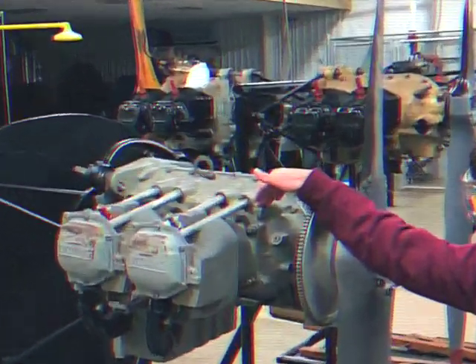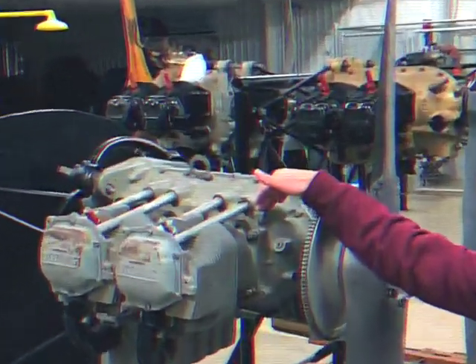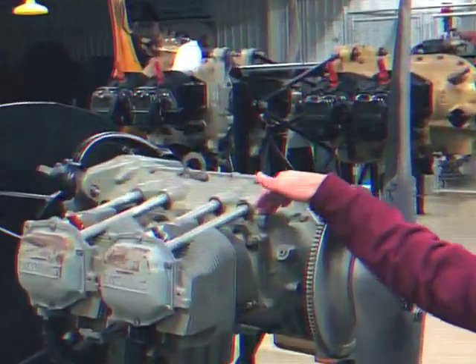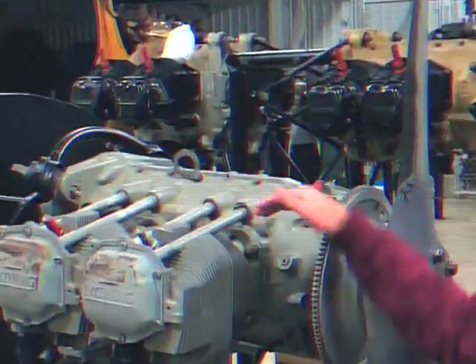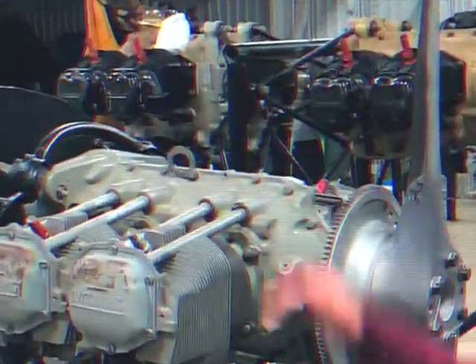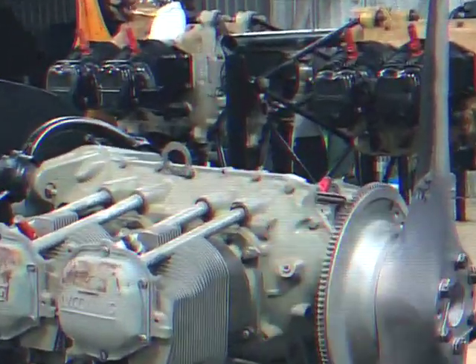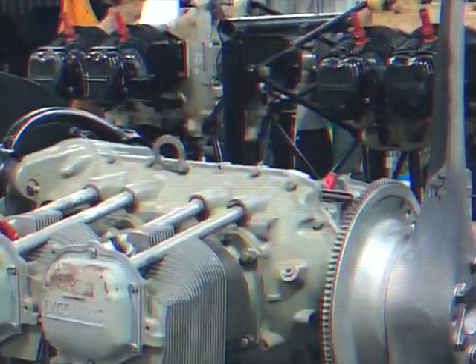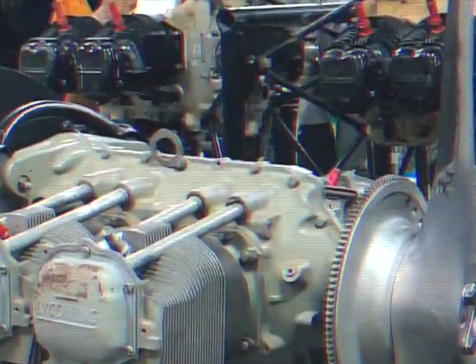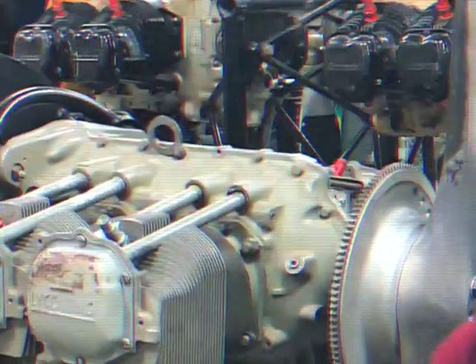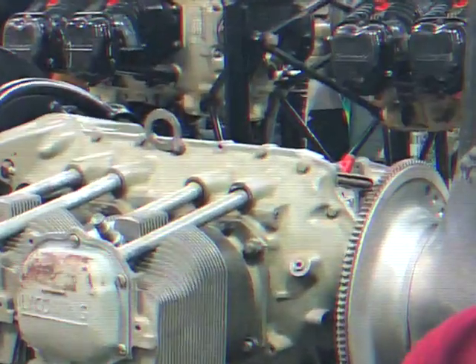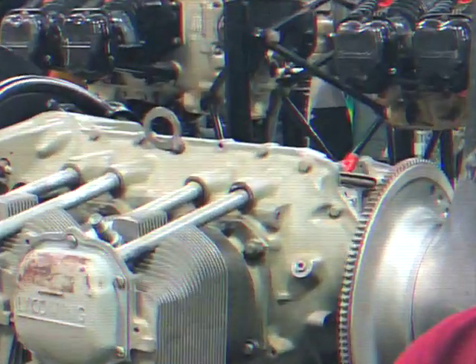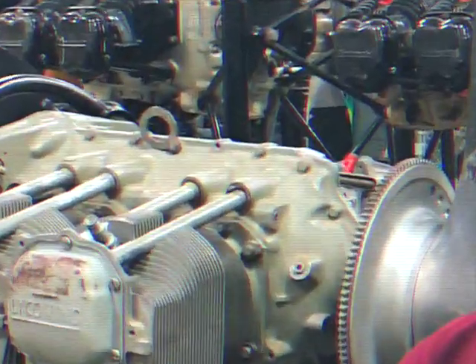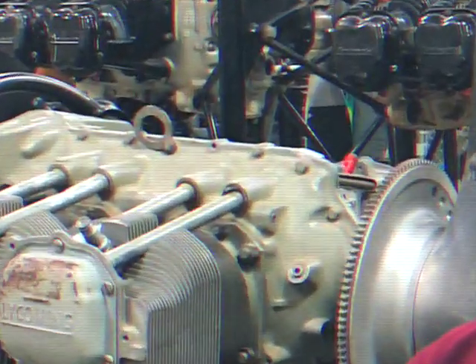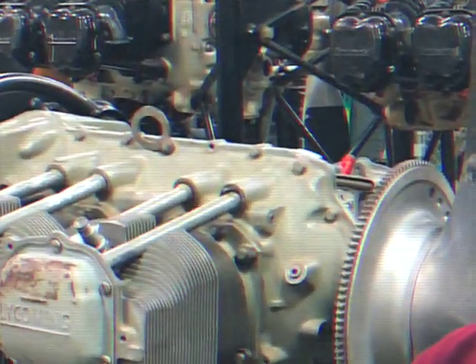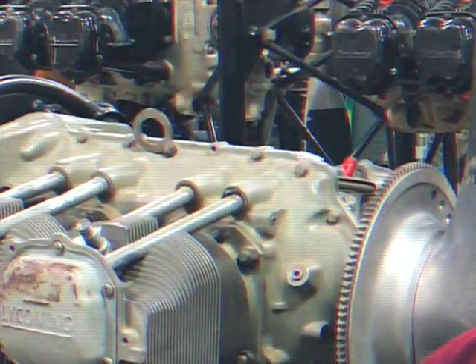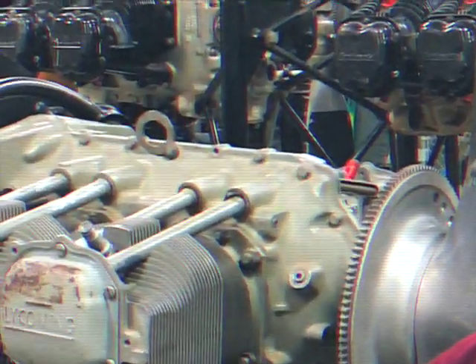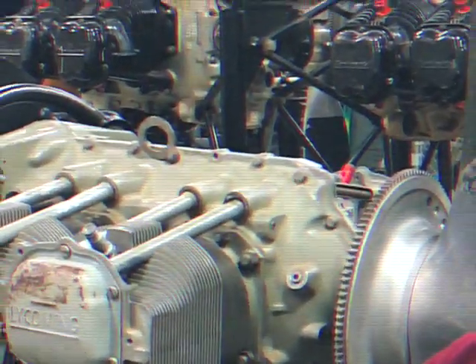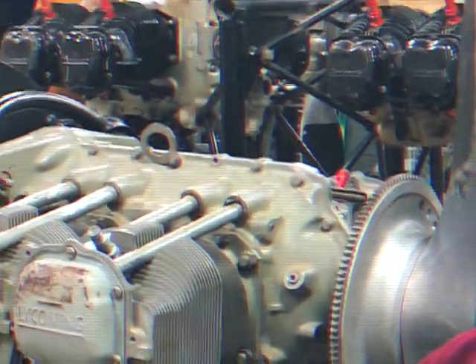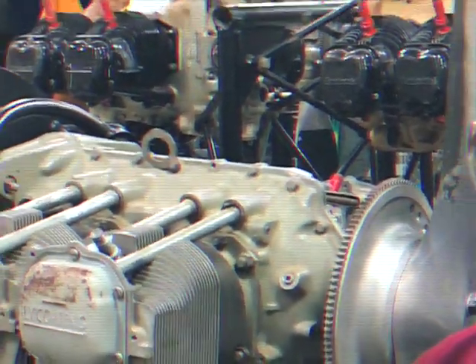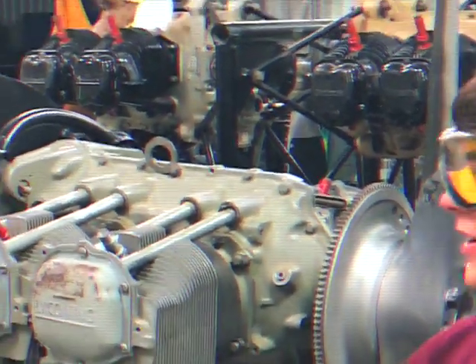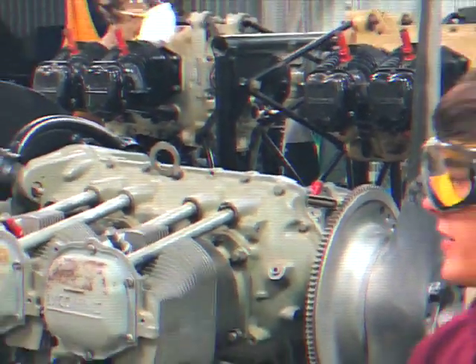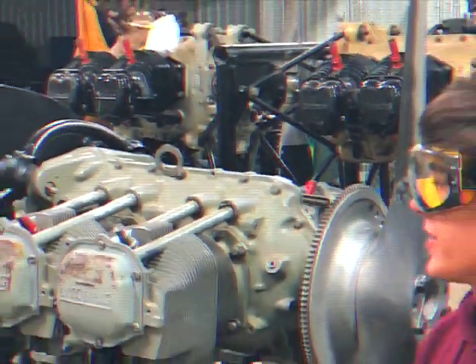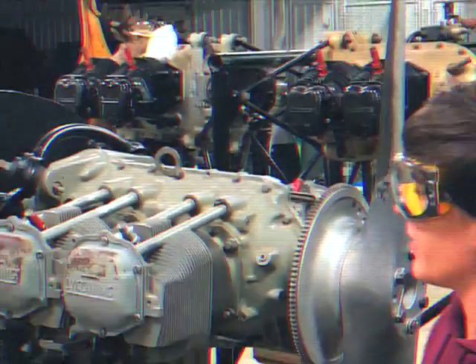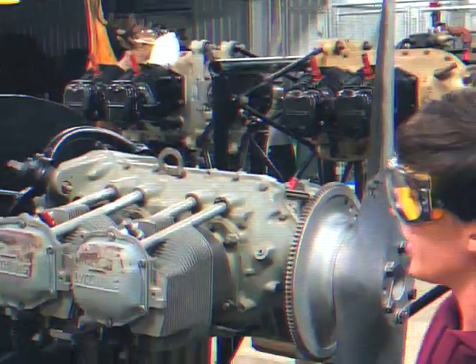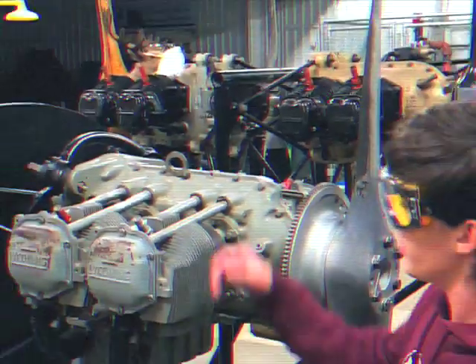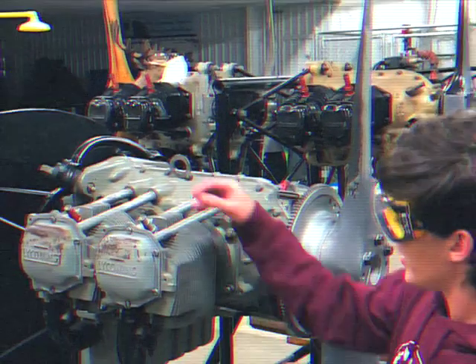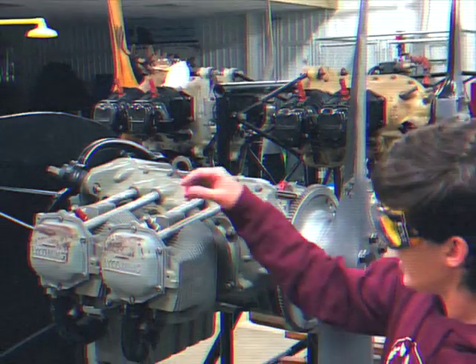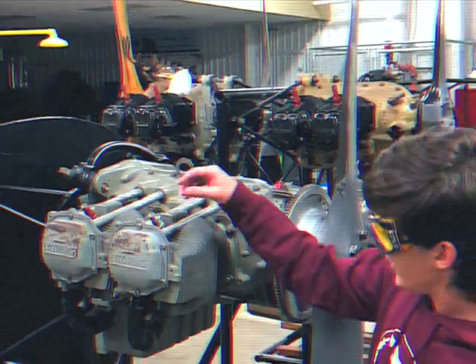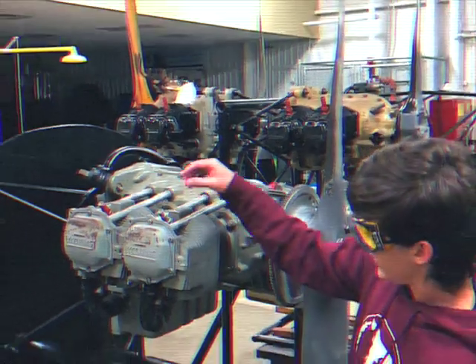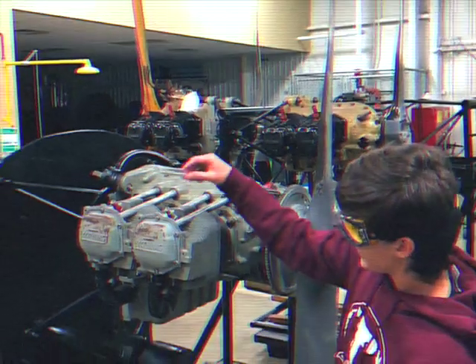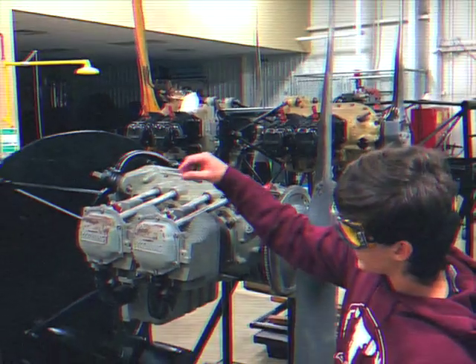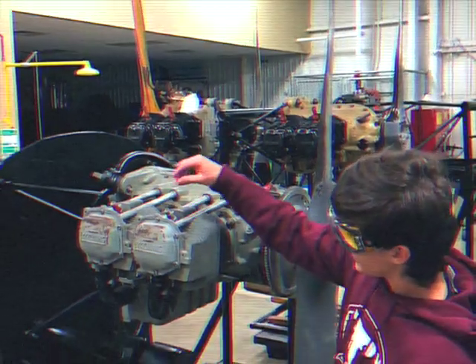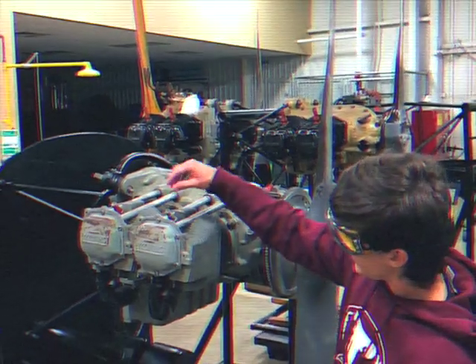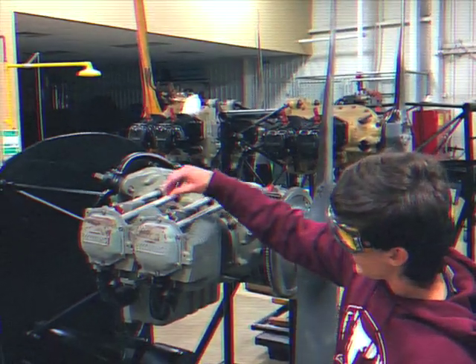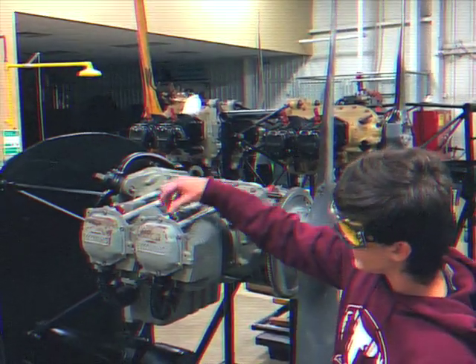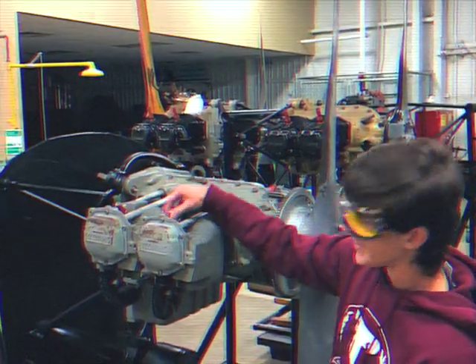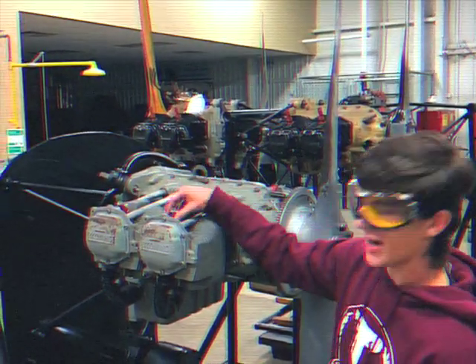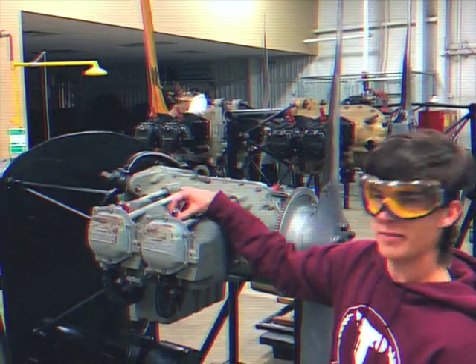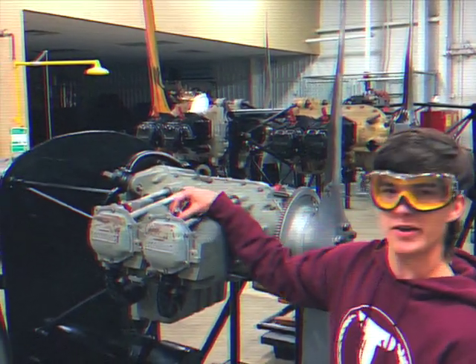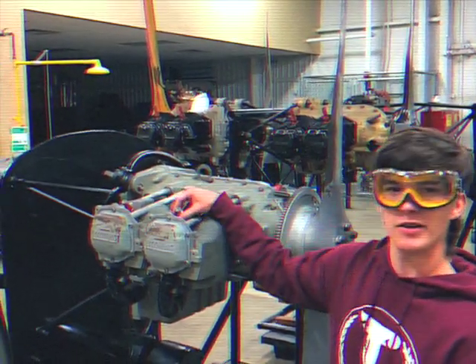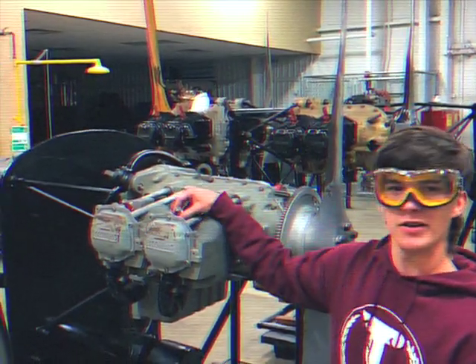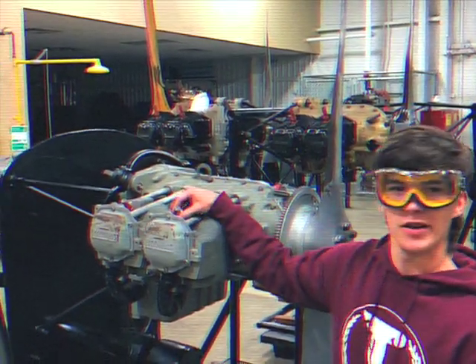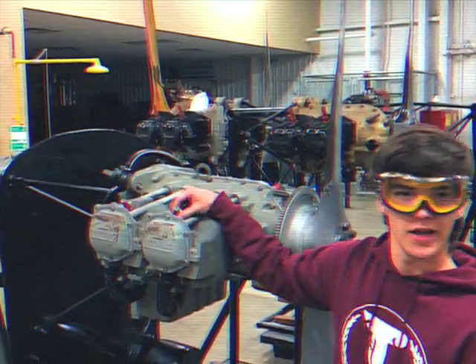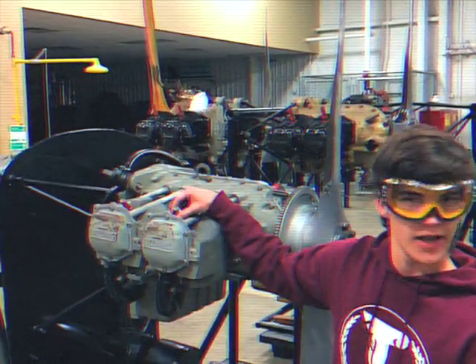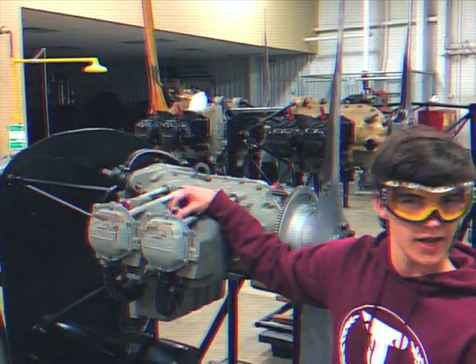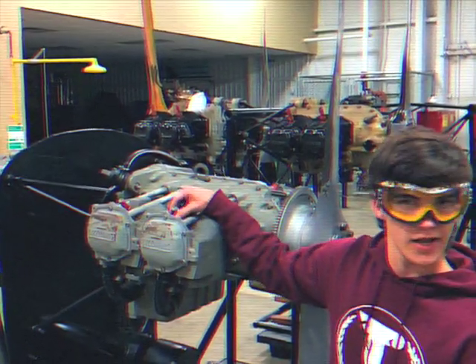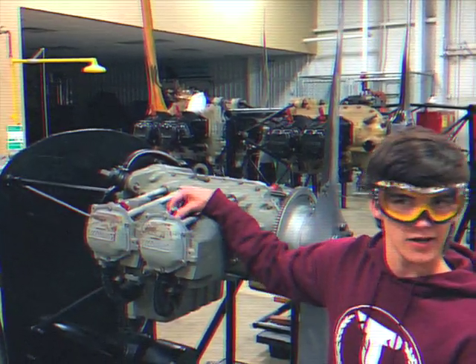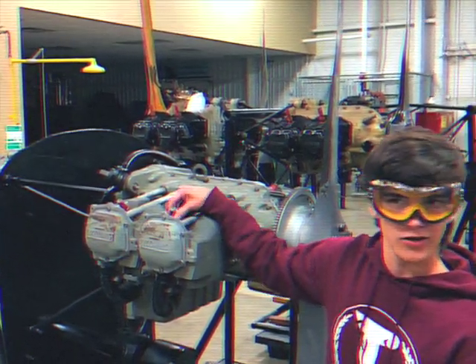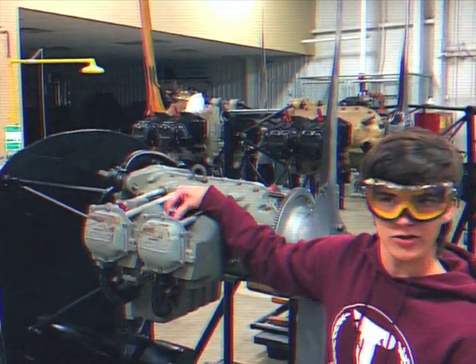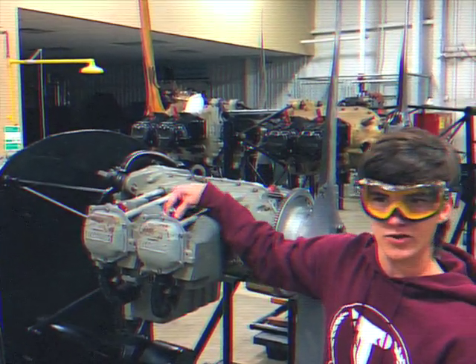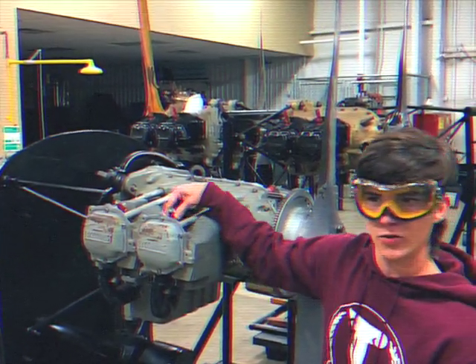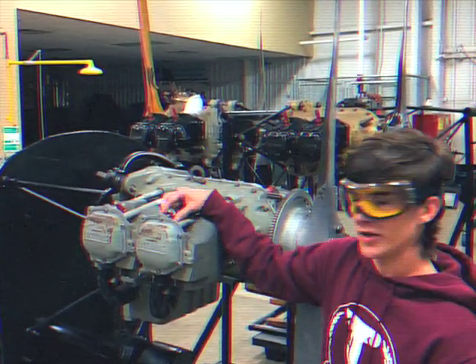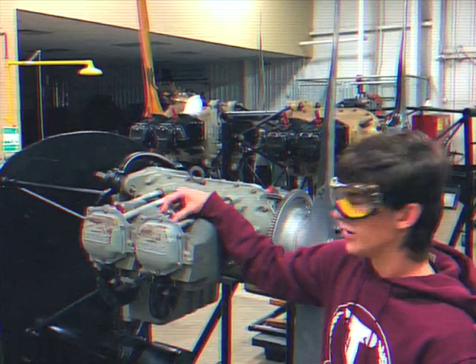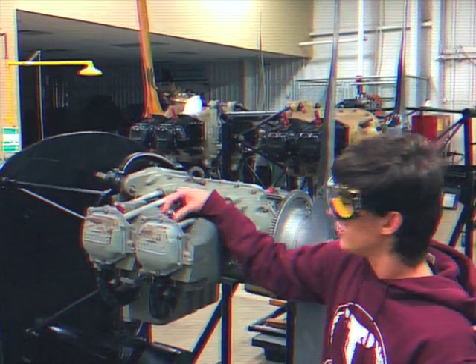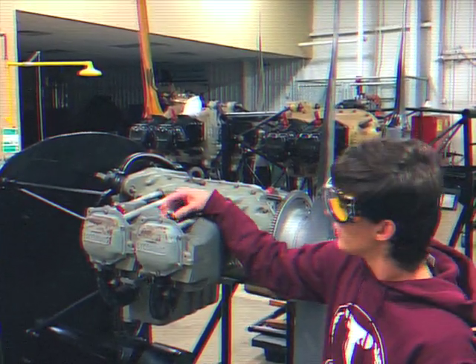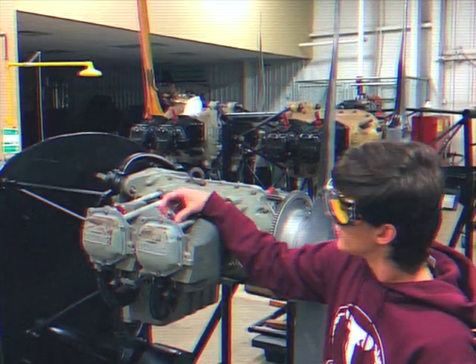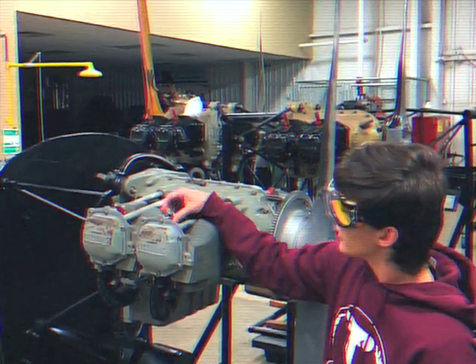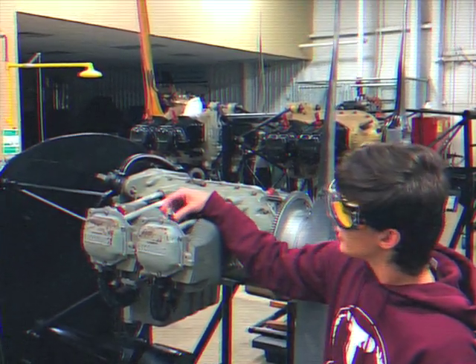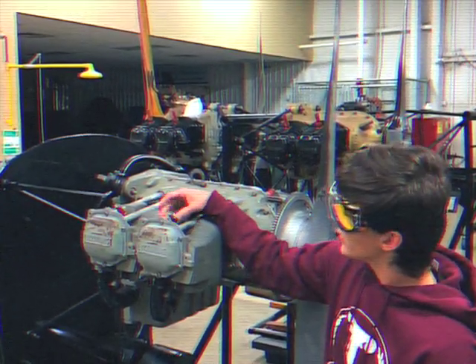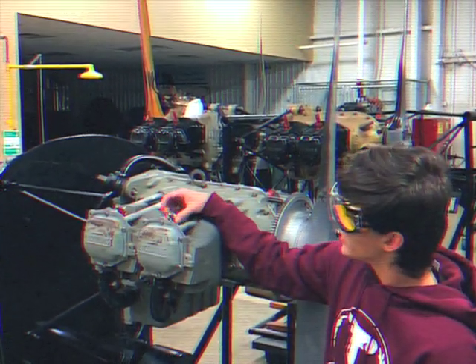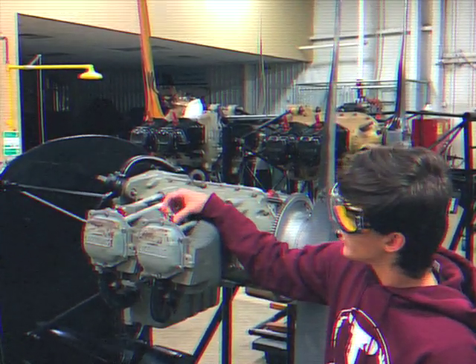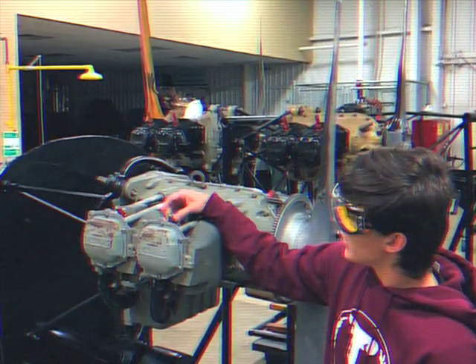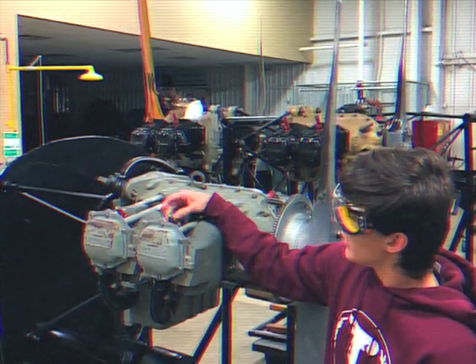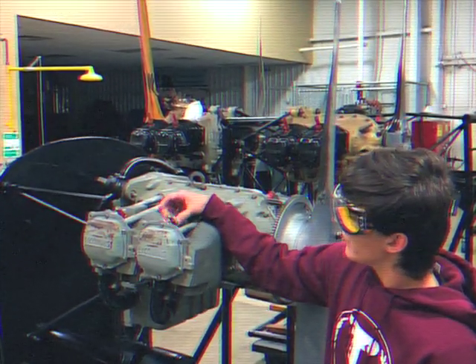The first thing we want to do is remove the spark plug. The spark plug is going to be at the top here, and you just want to start unscrewing it.